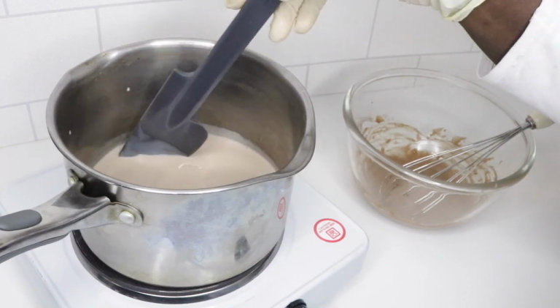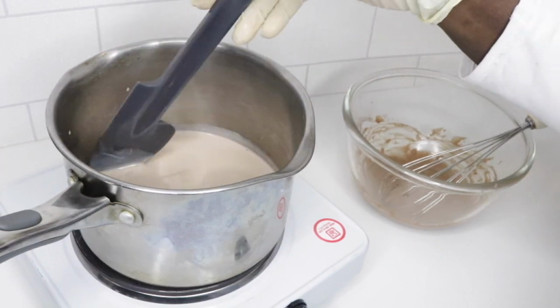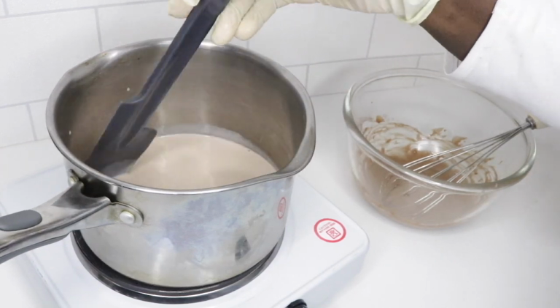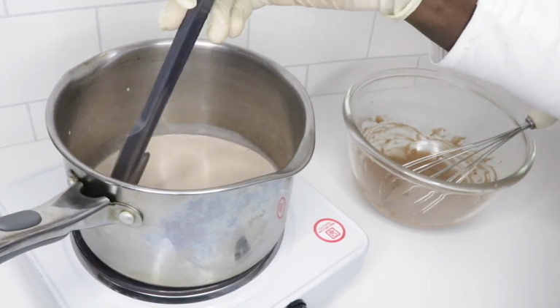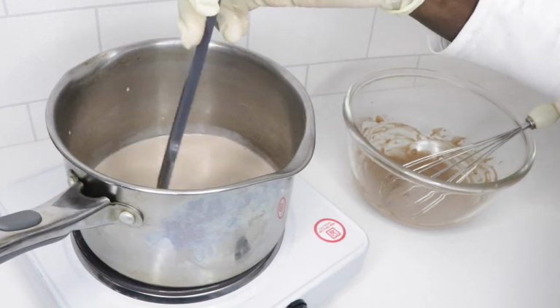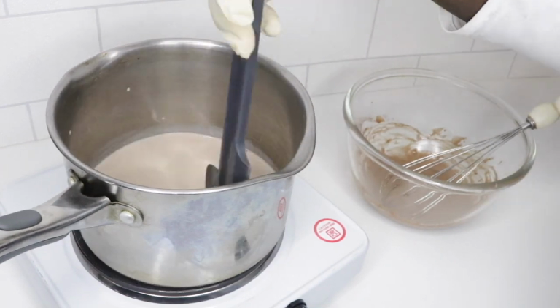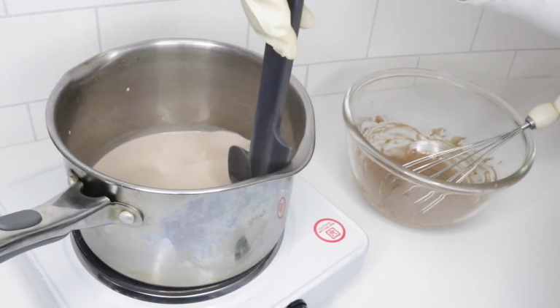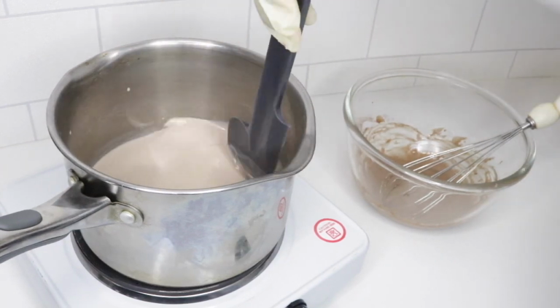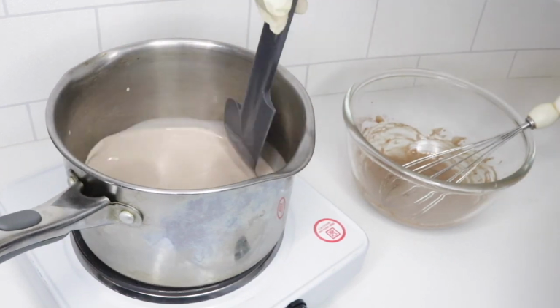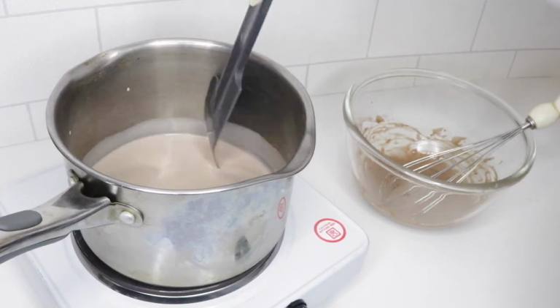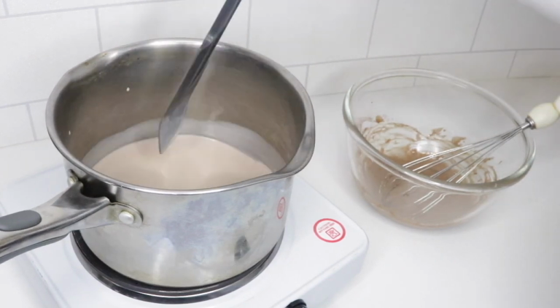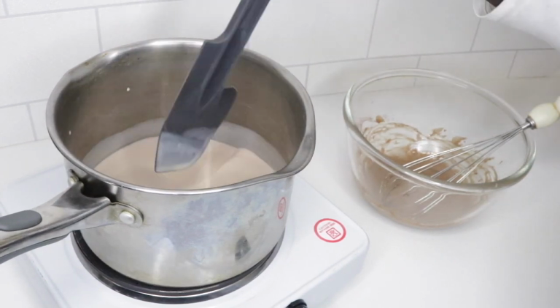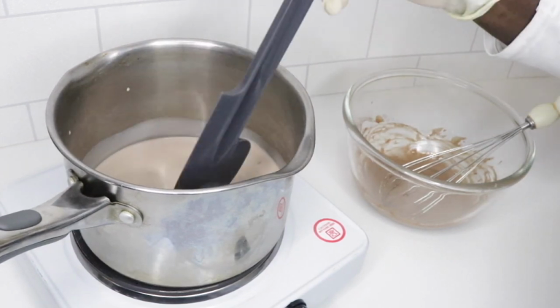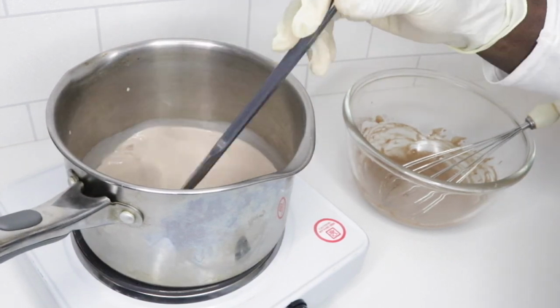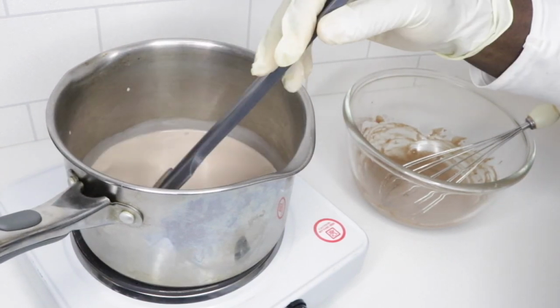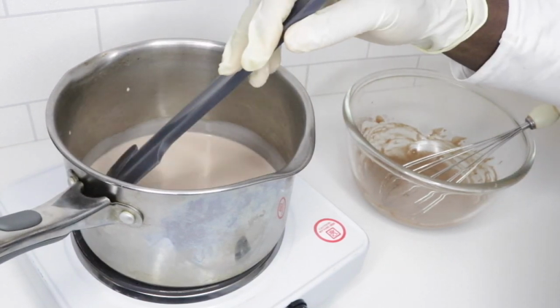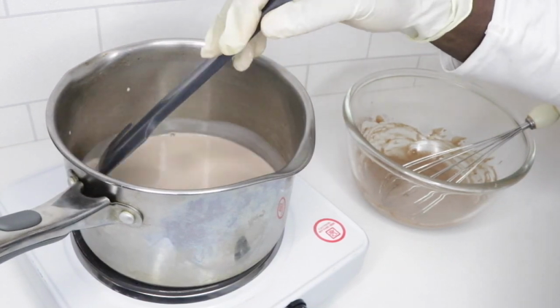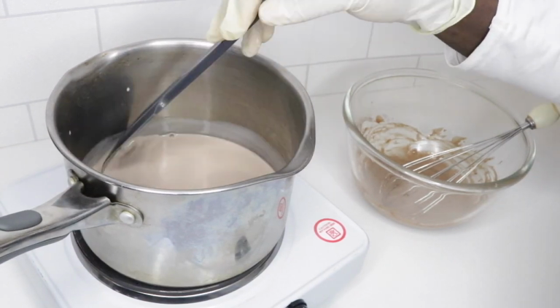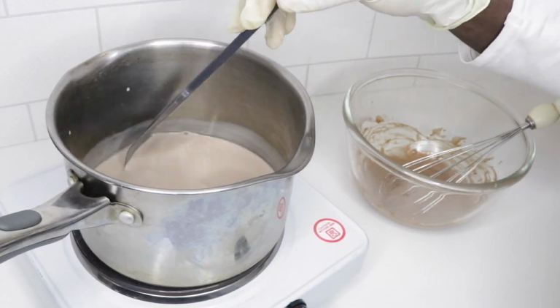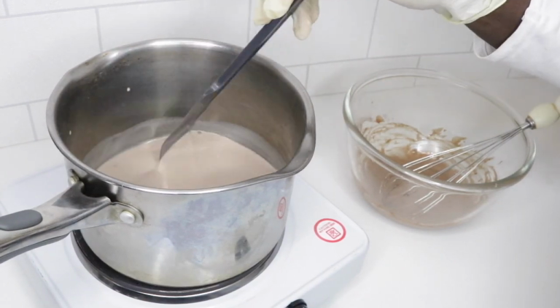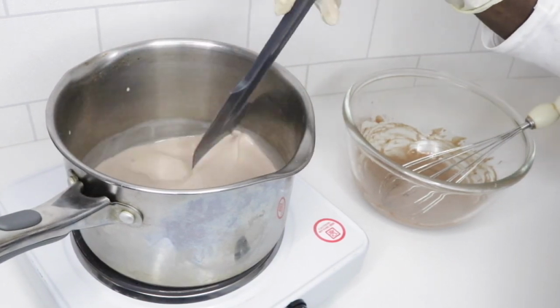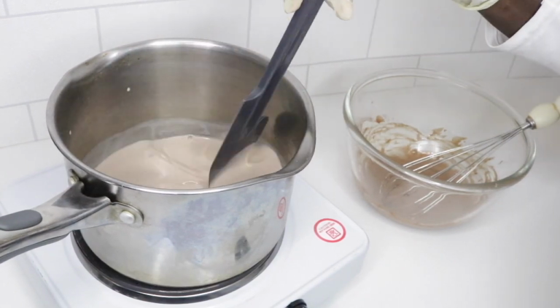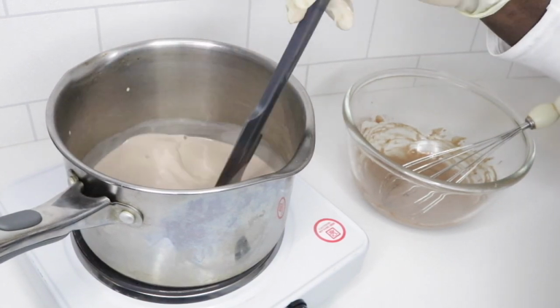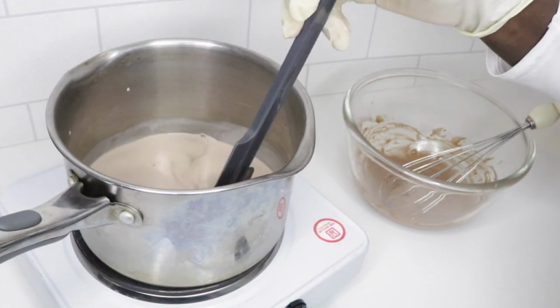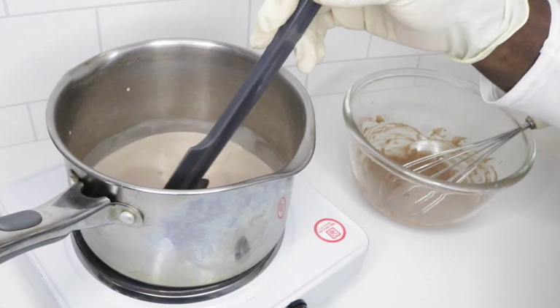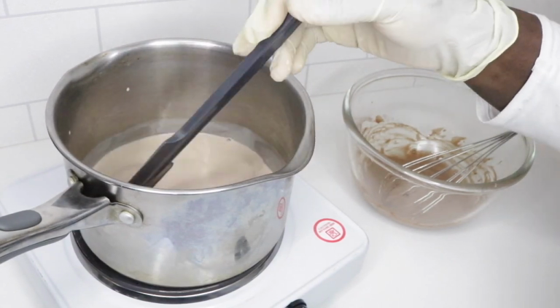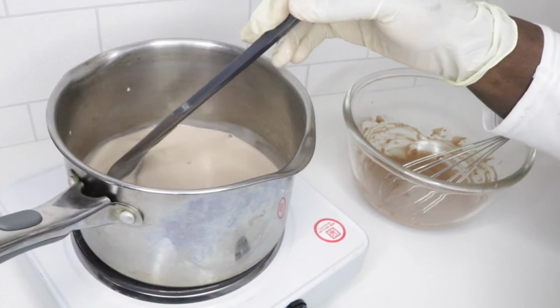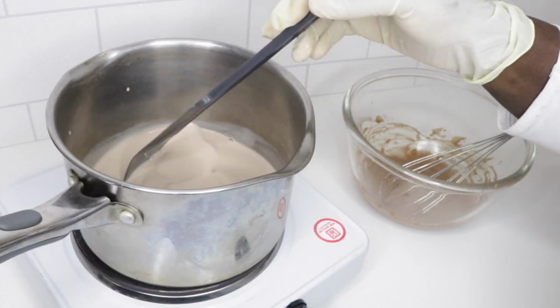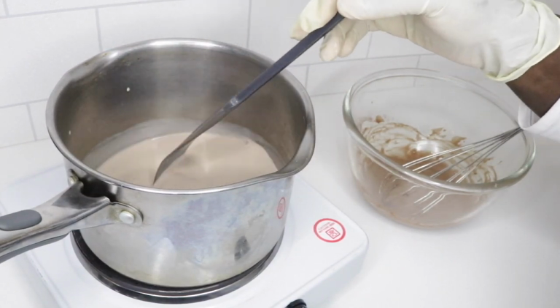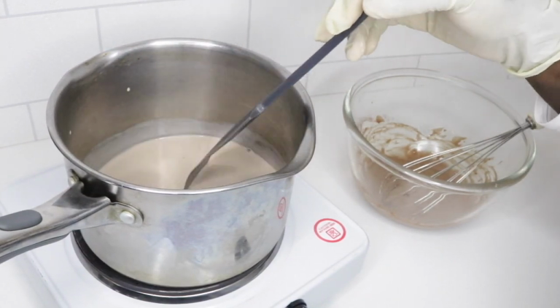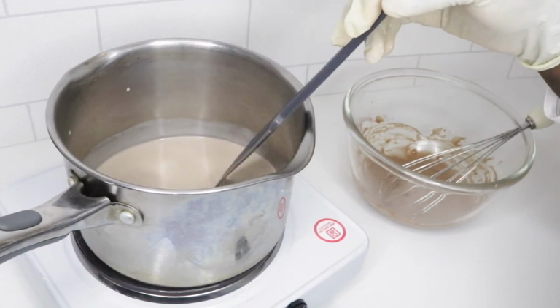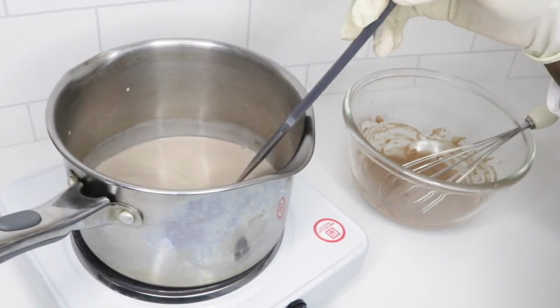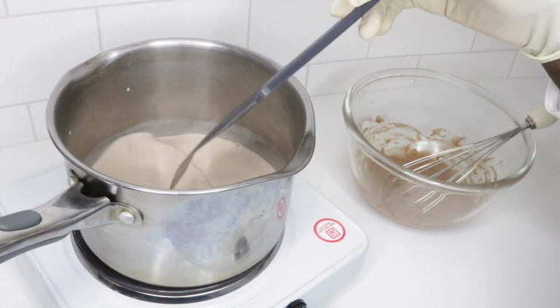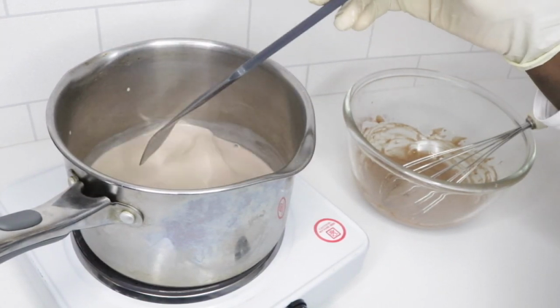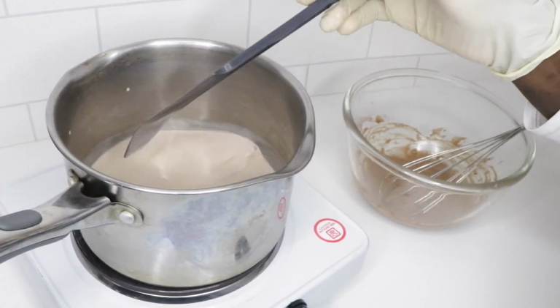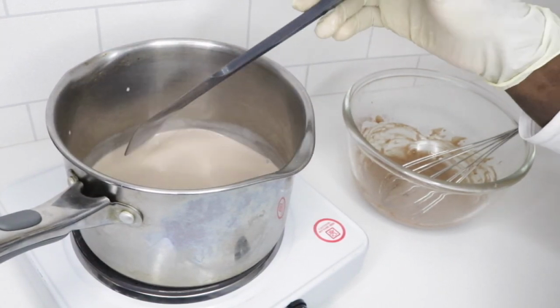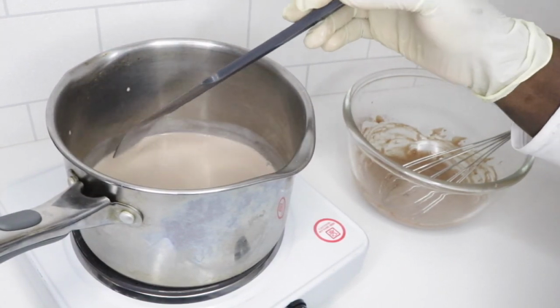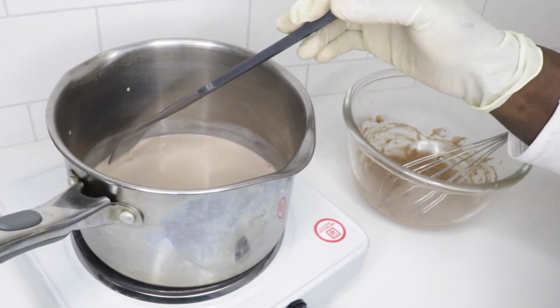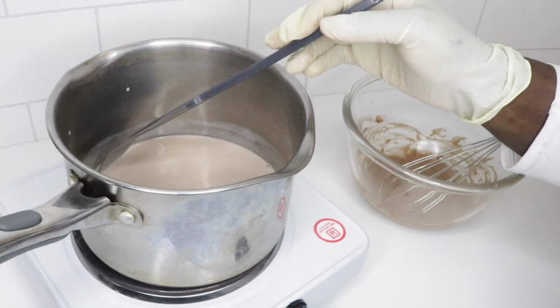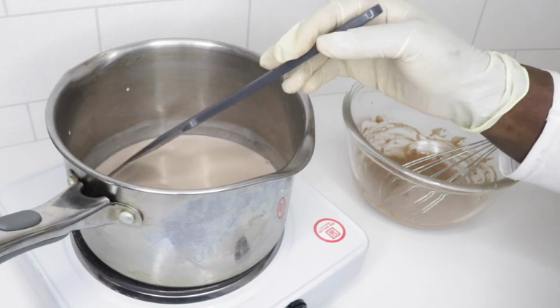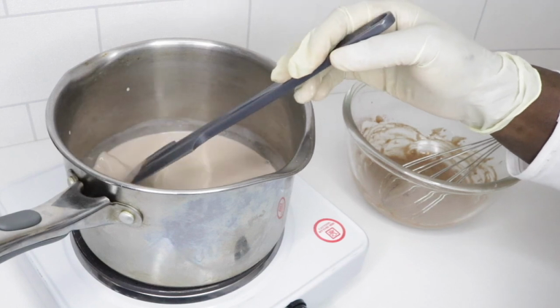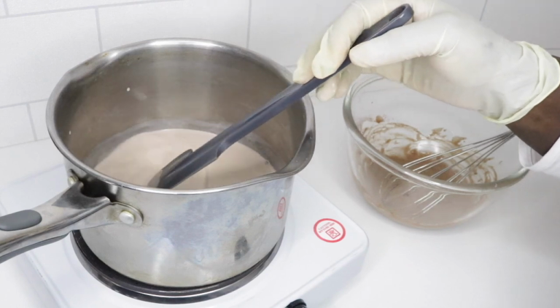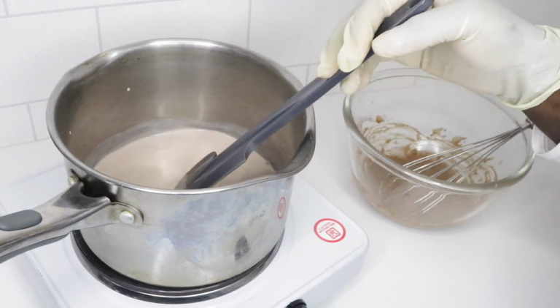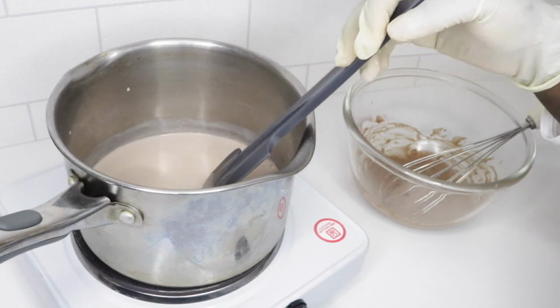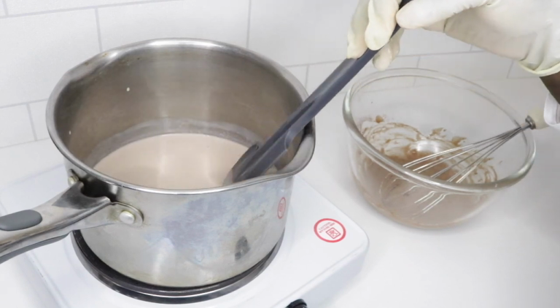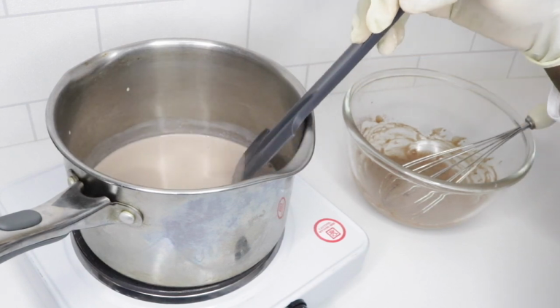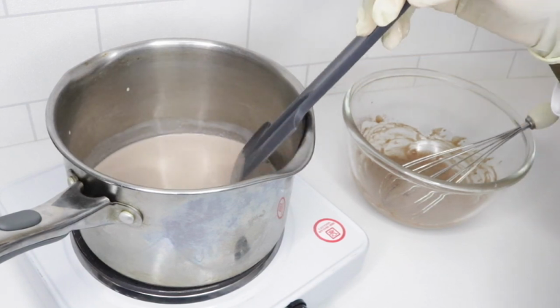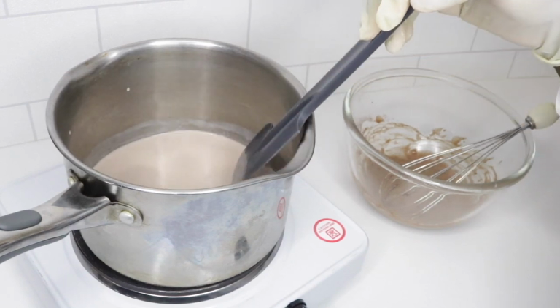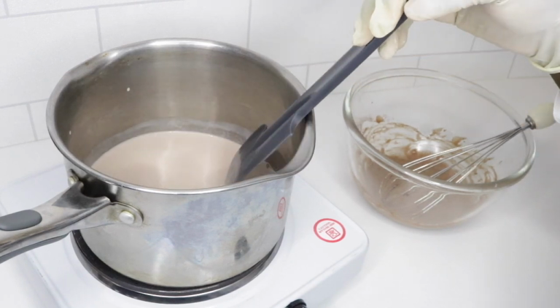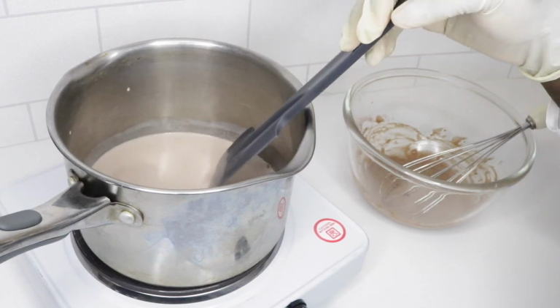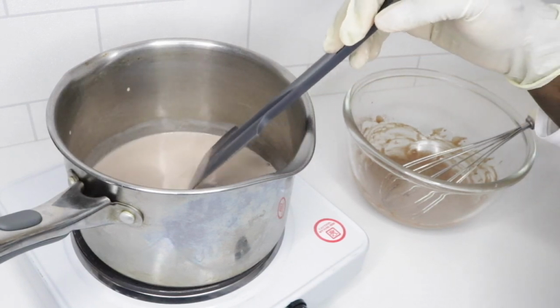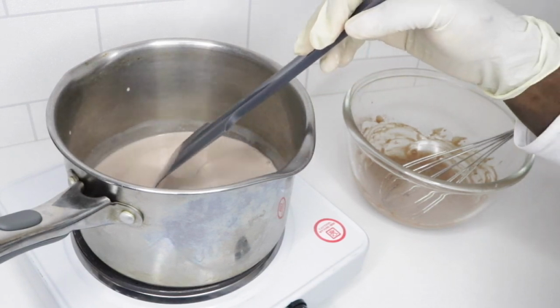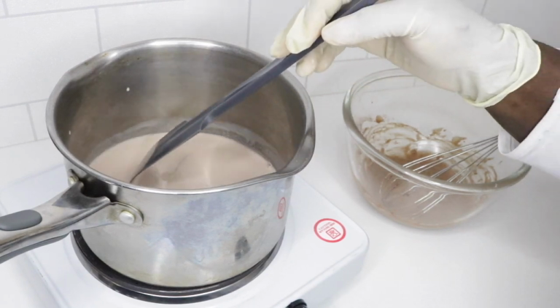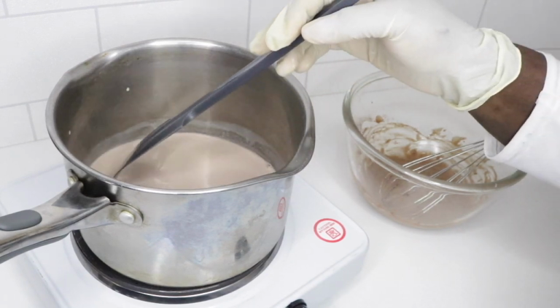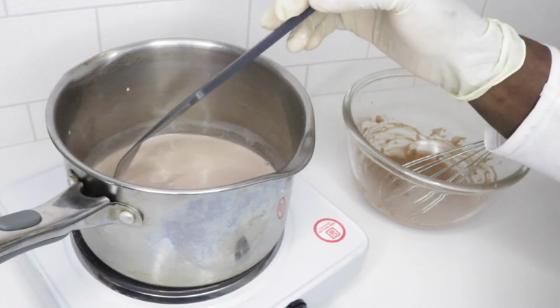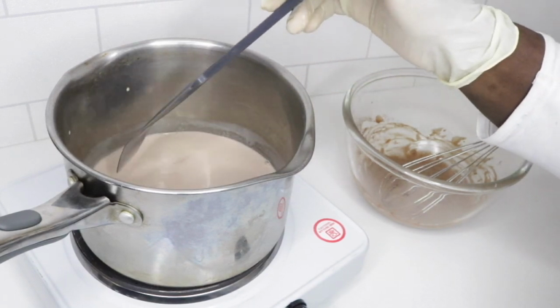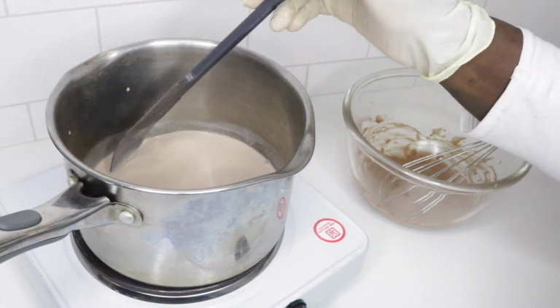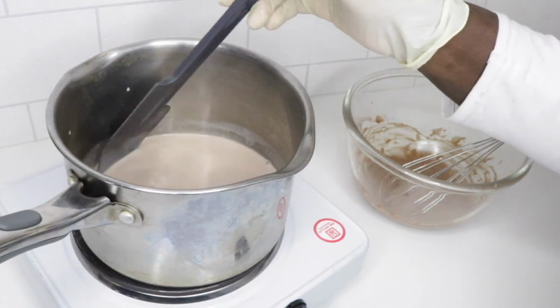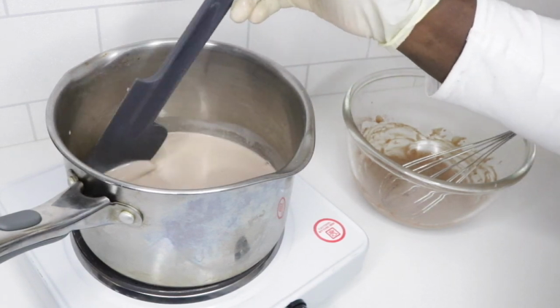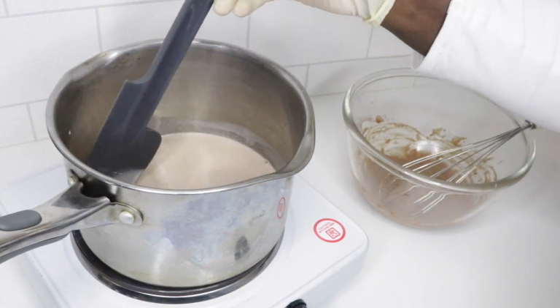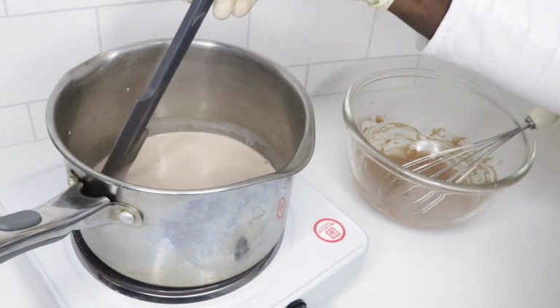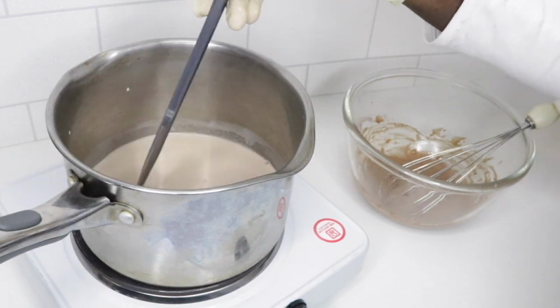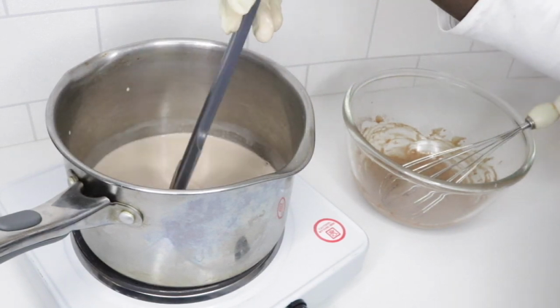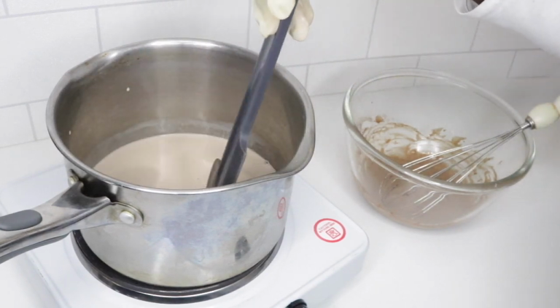Just stirring my milk and cream to prevent it from forming a skin on top and to prevent it from burning on the bottom.